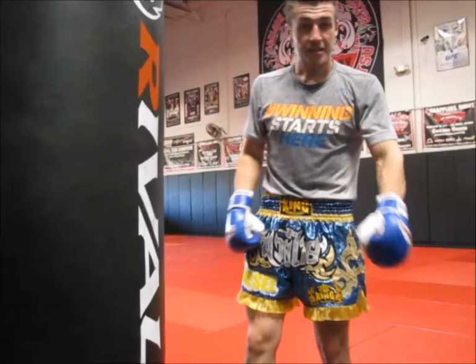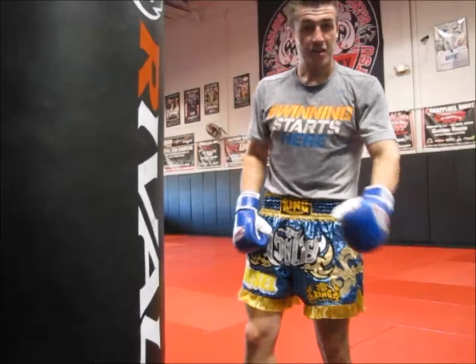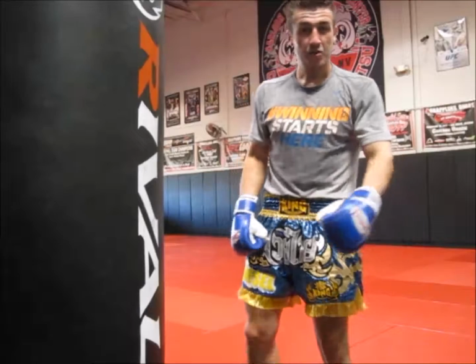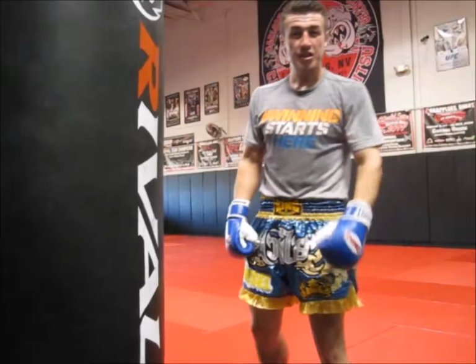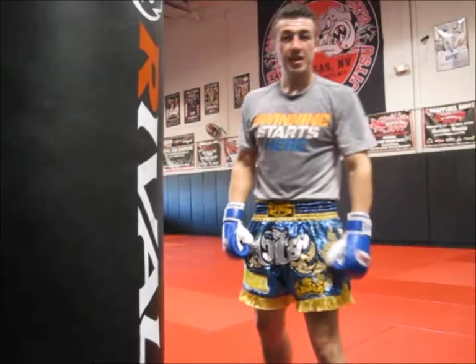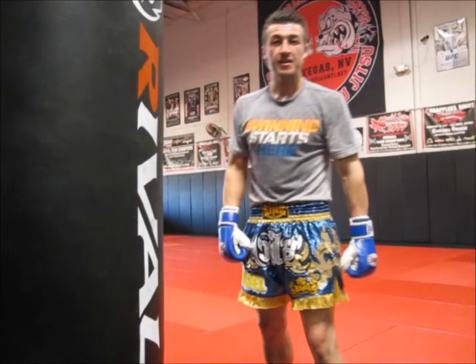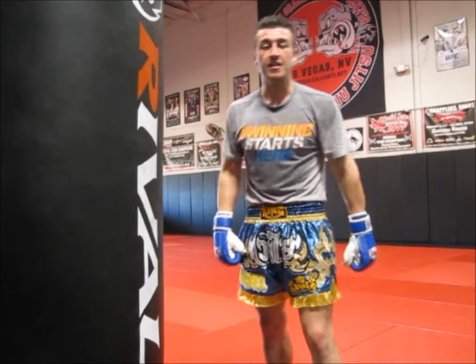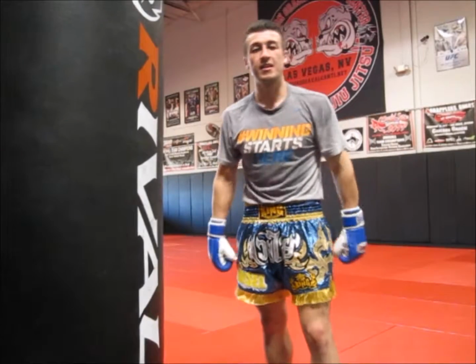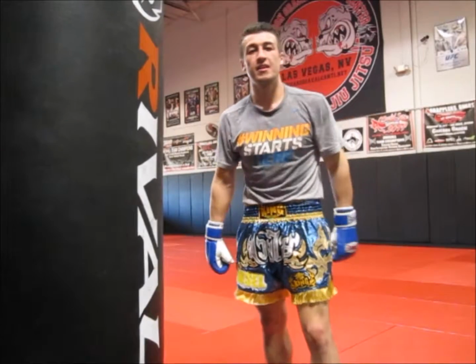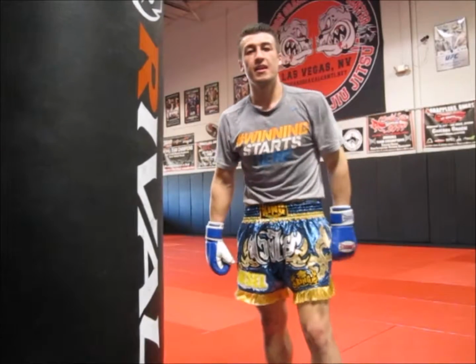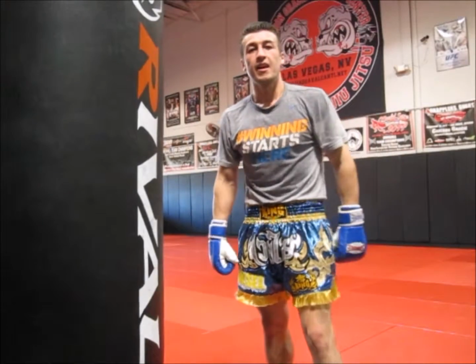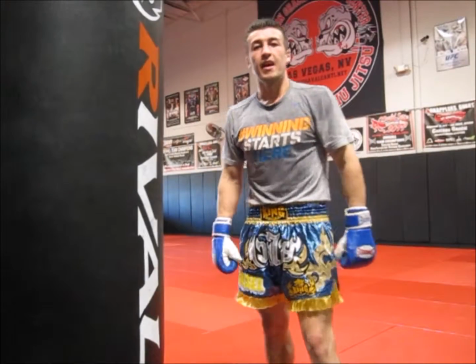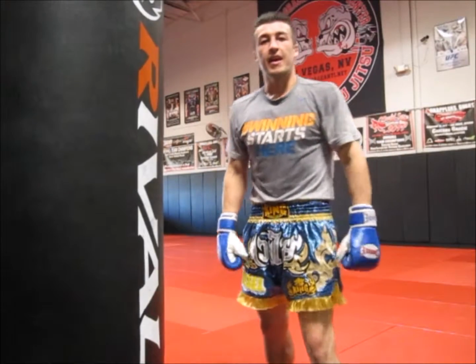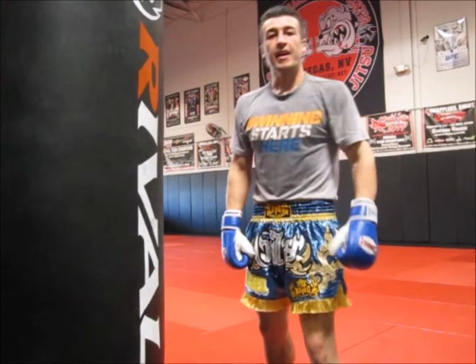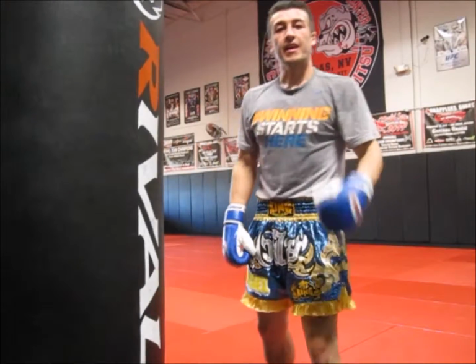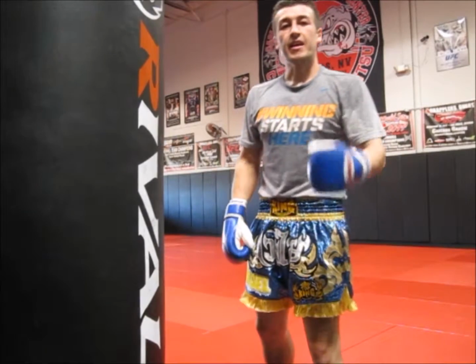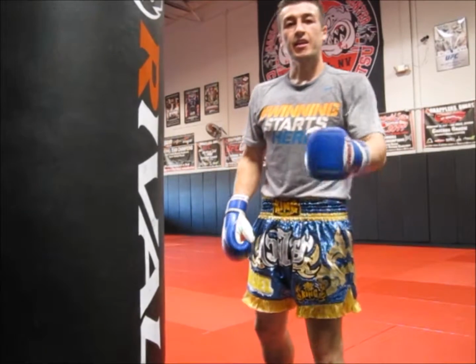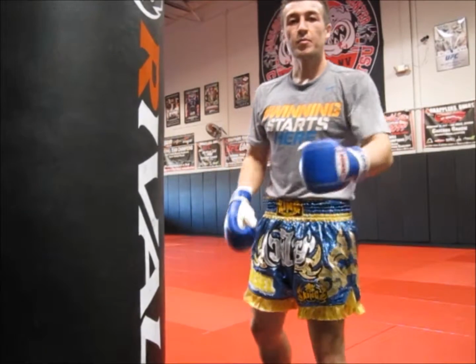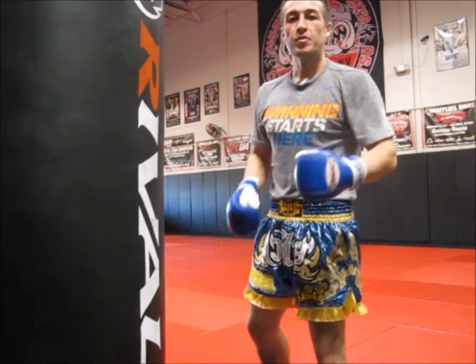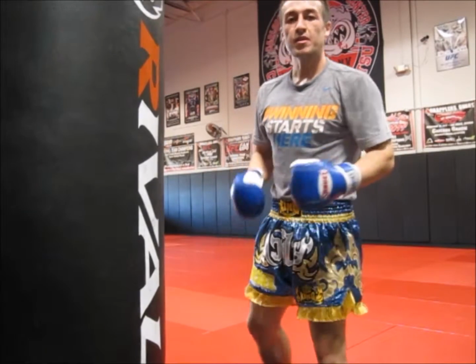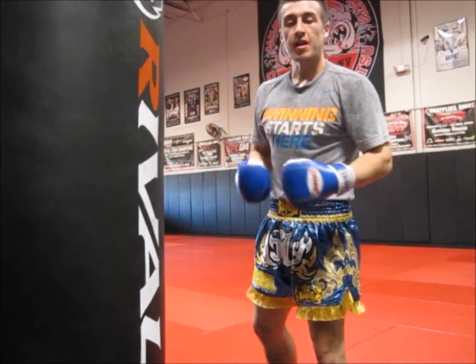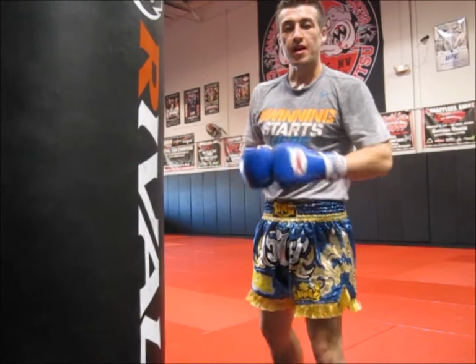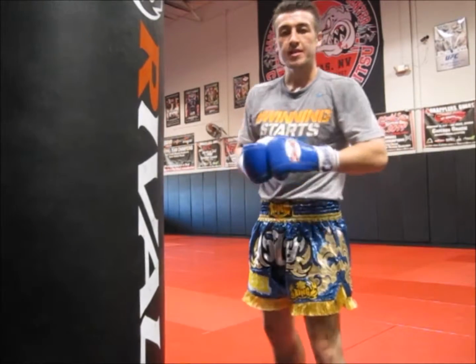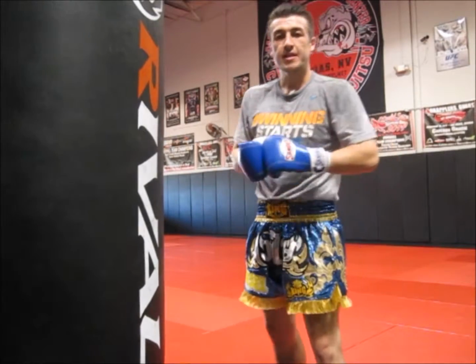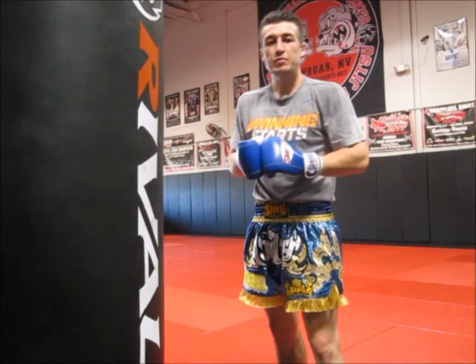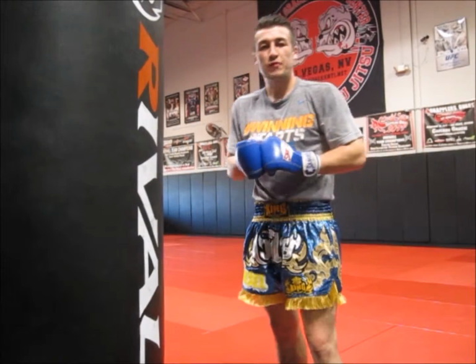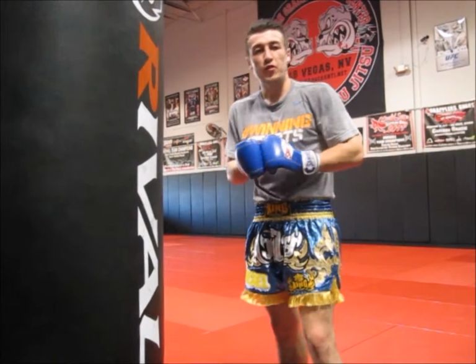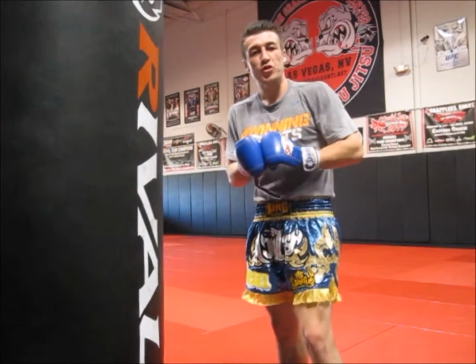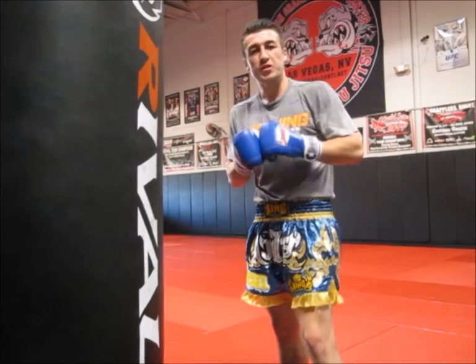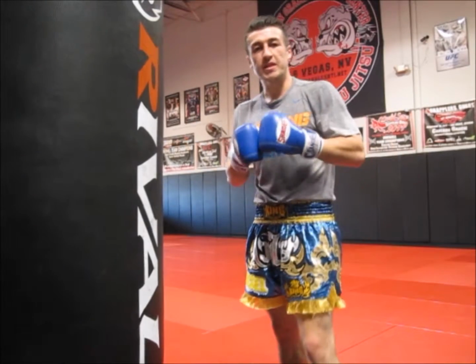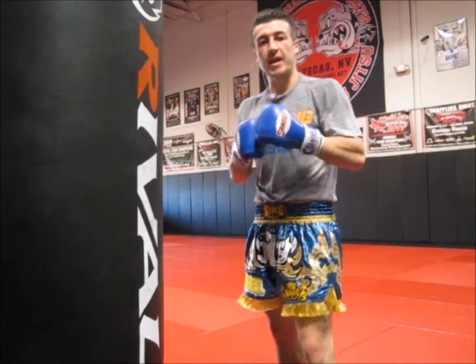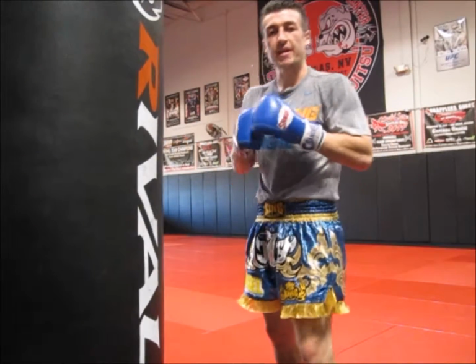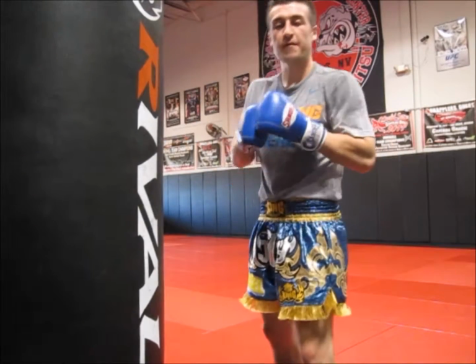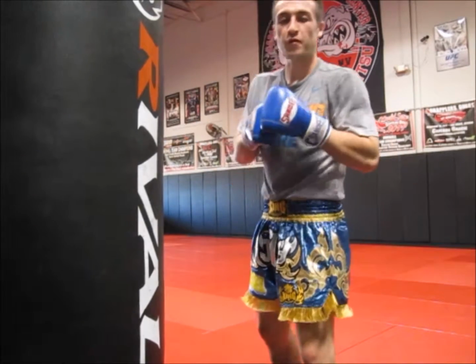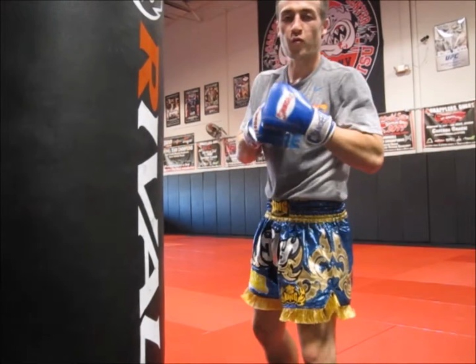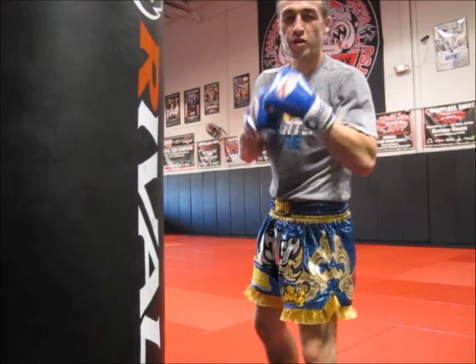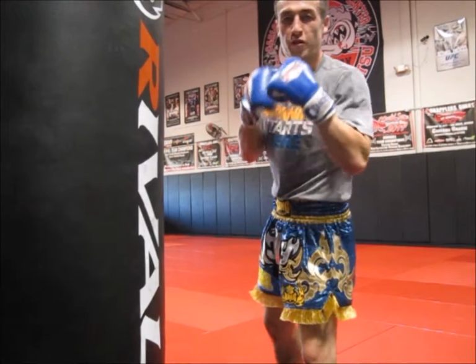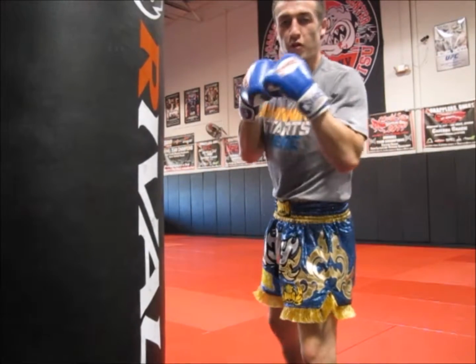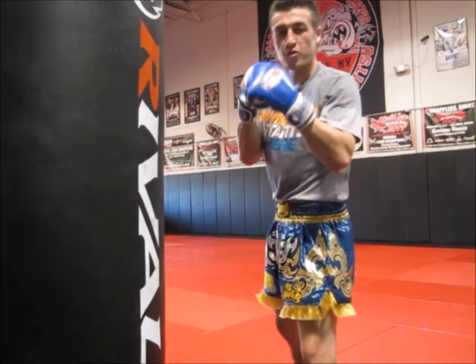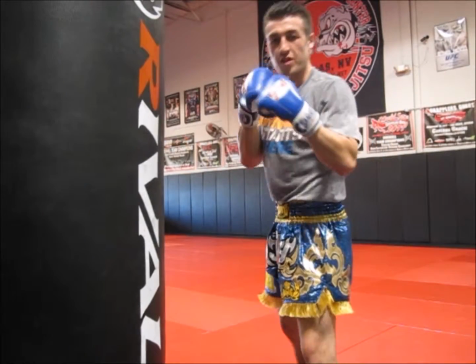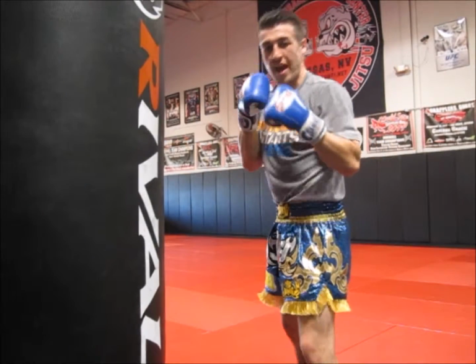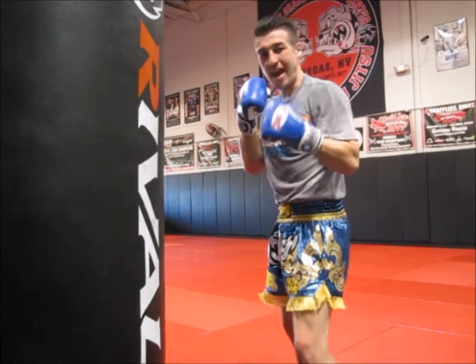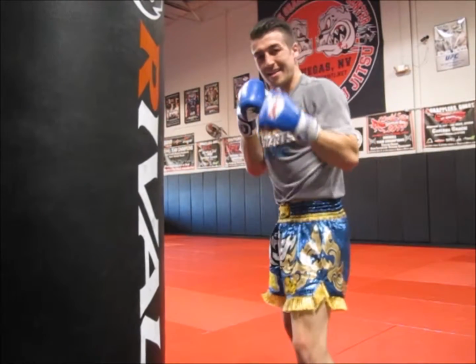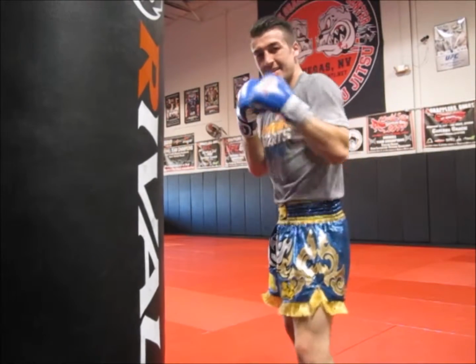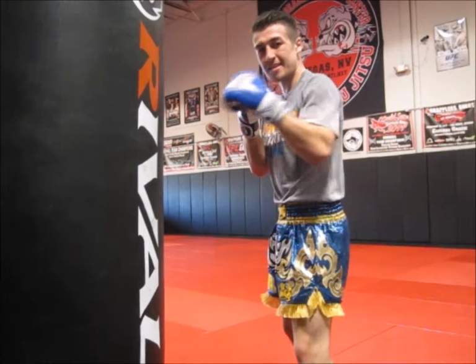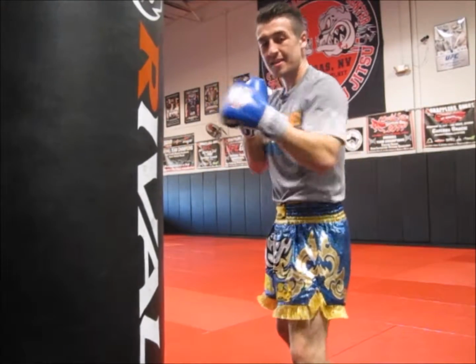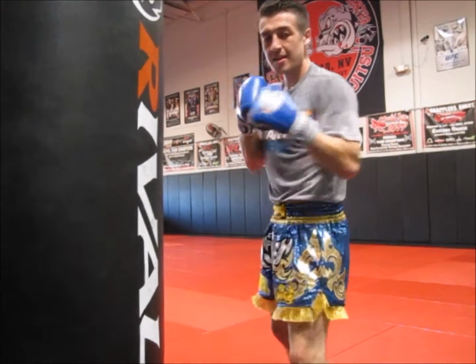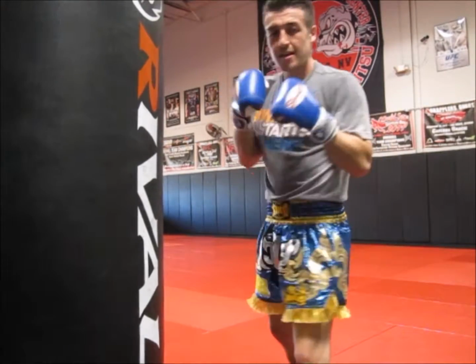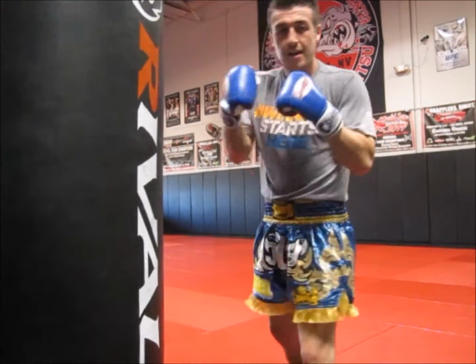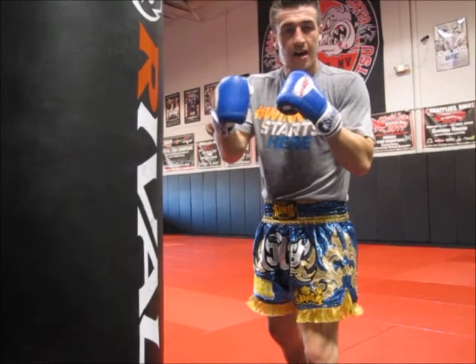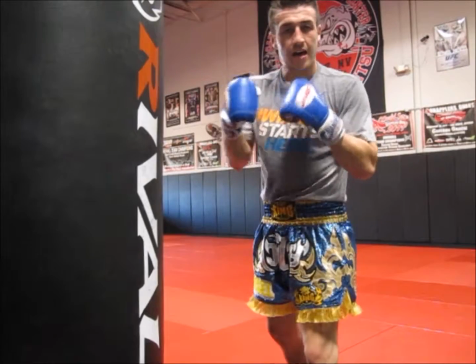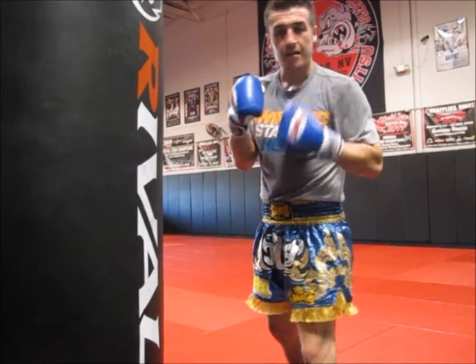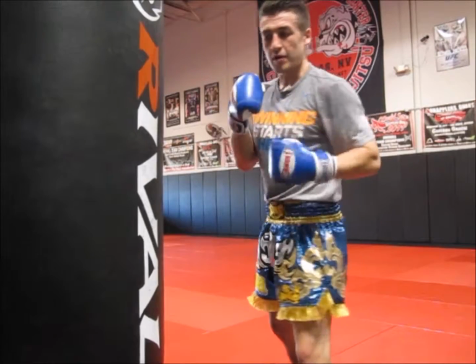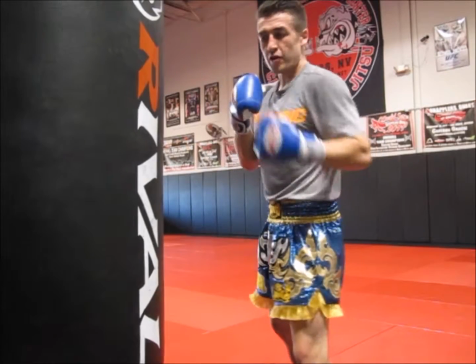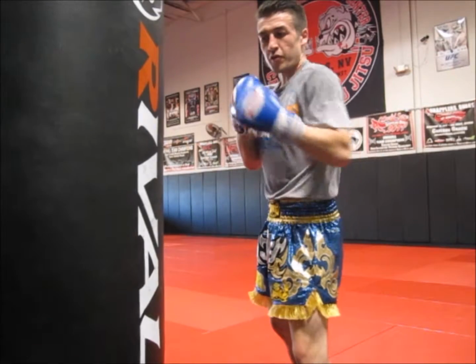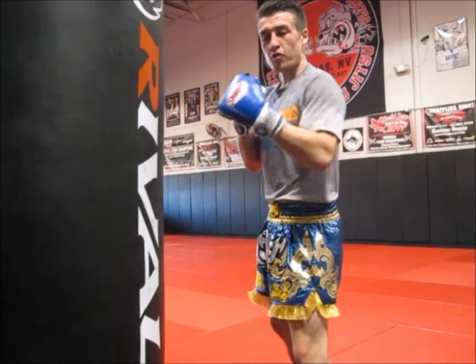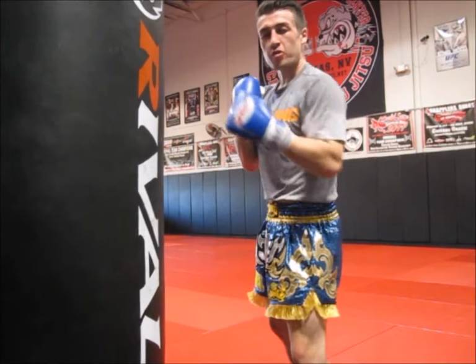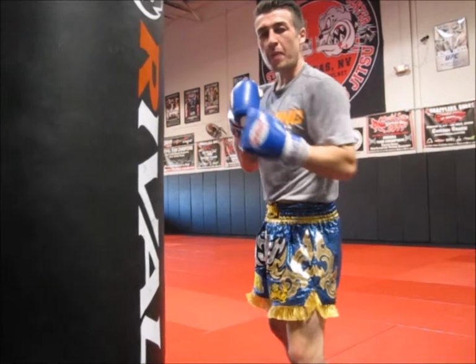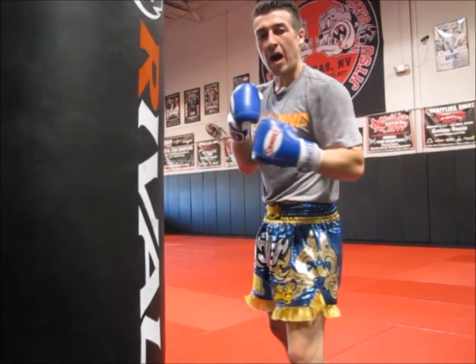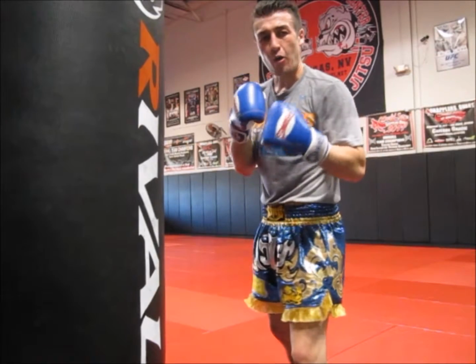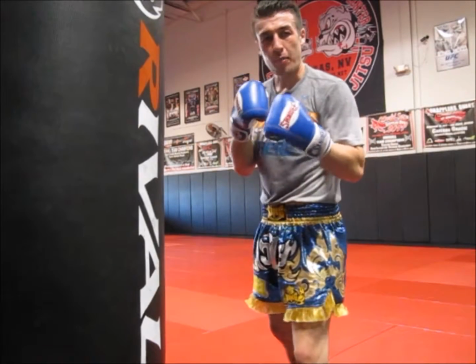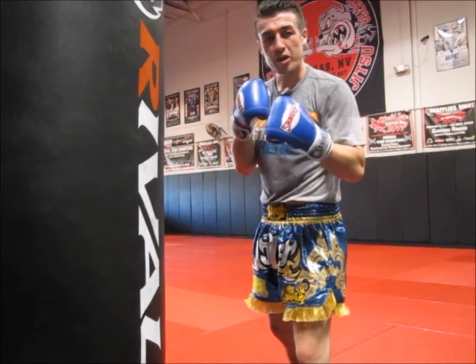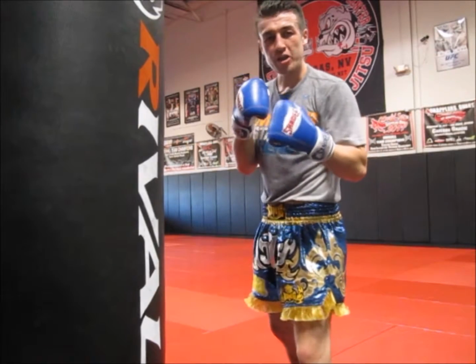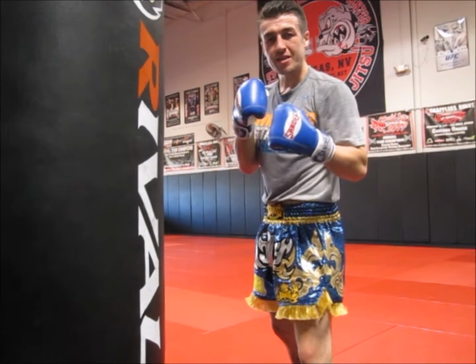This is Coach Dale. I got a couple of tips for you today for when you're throwing your hands, throwing your power punches.